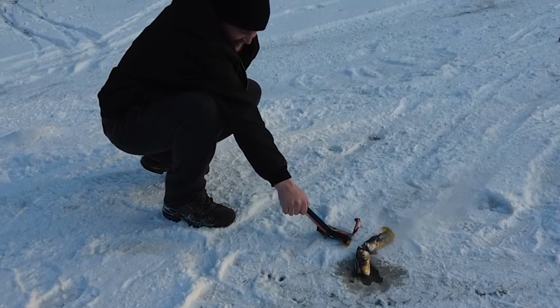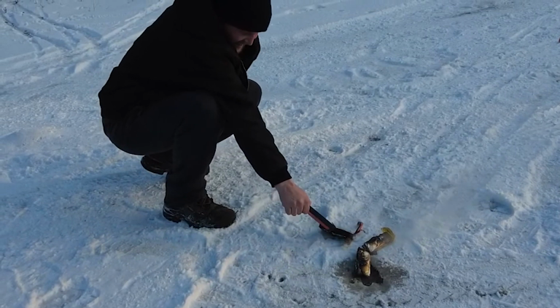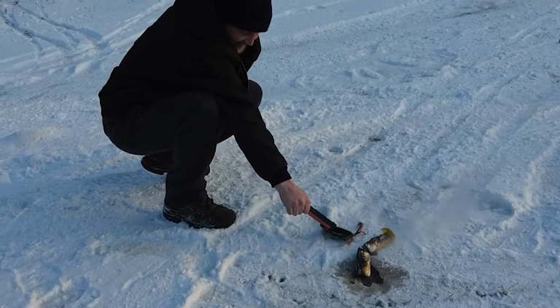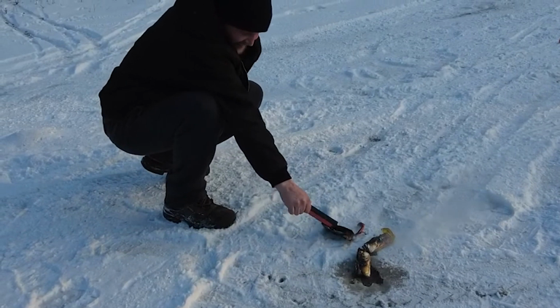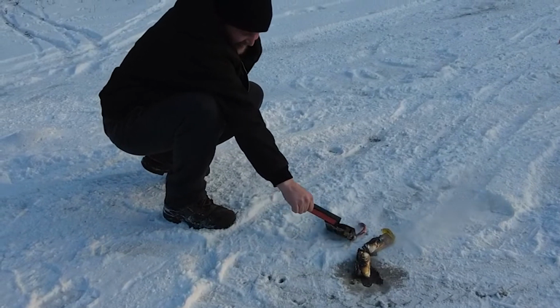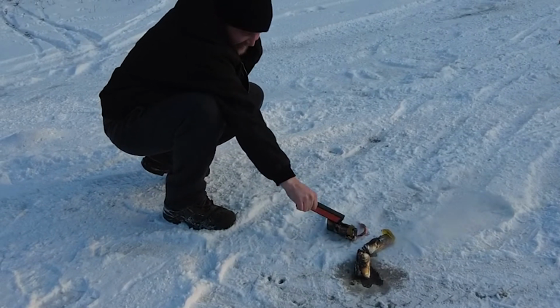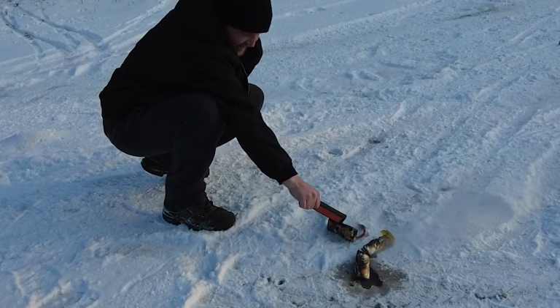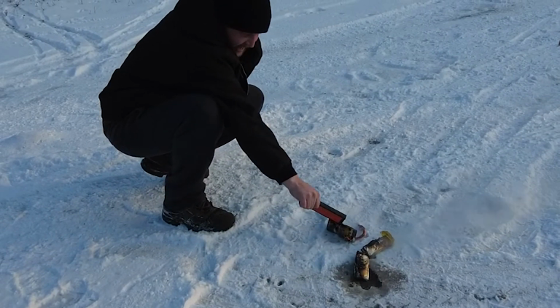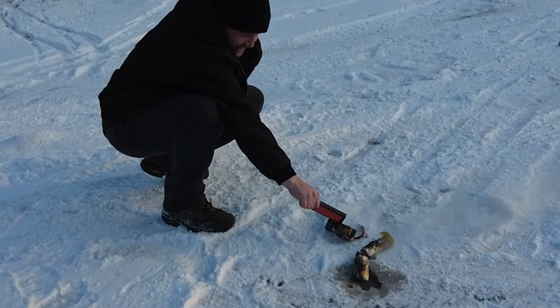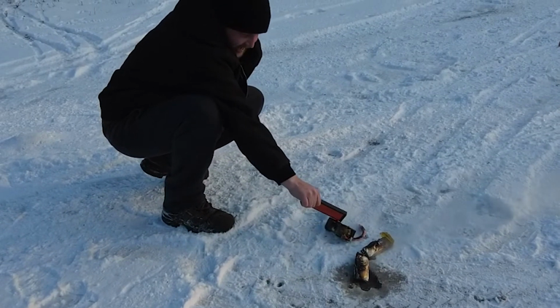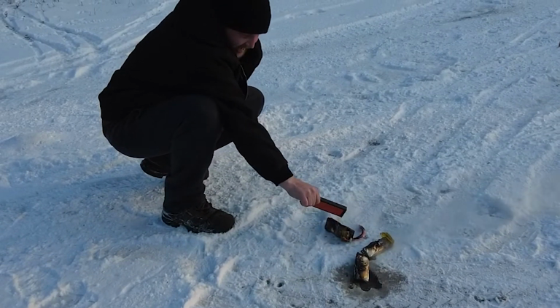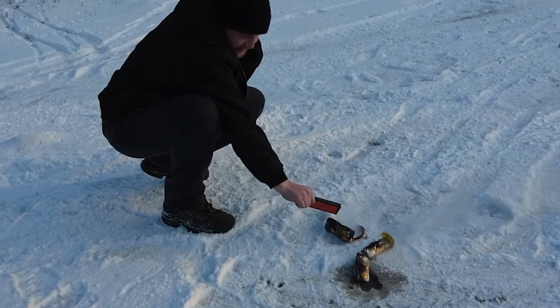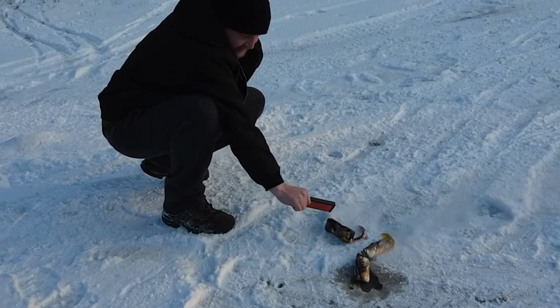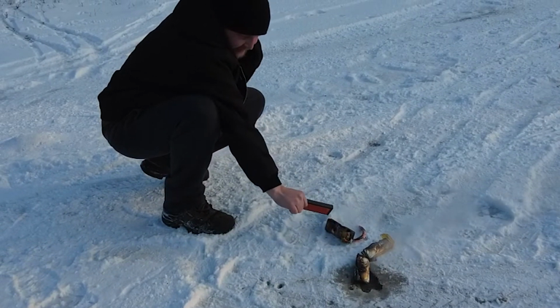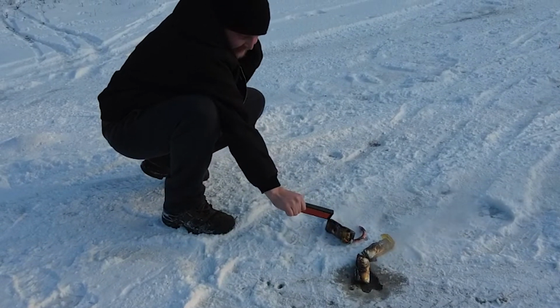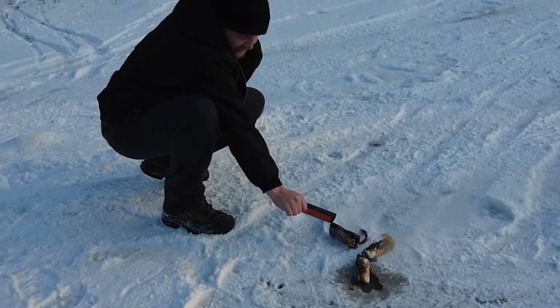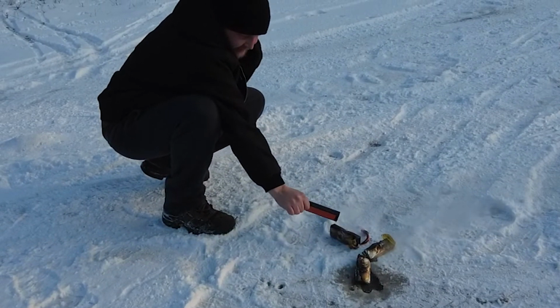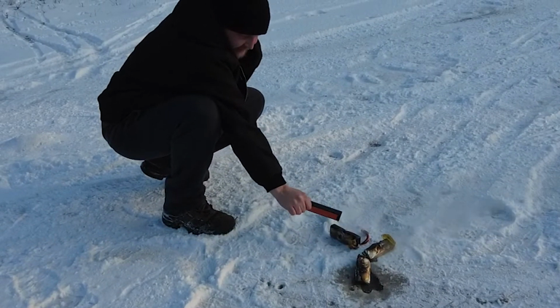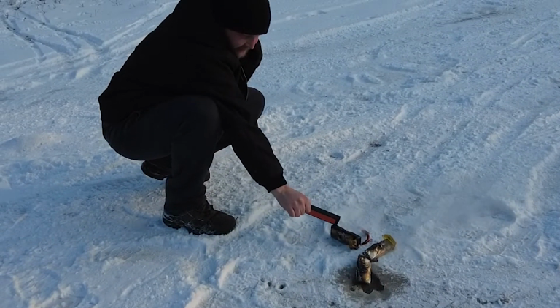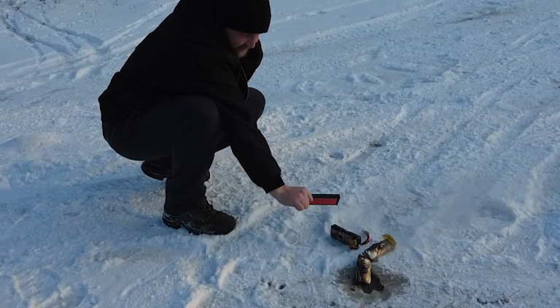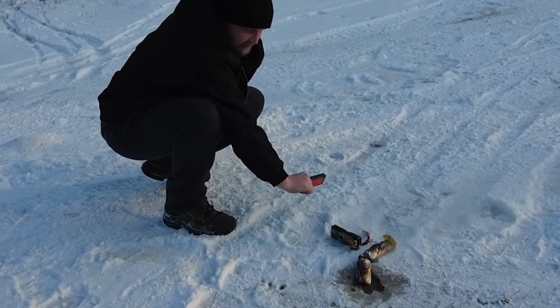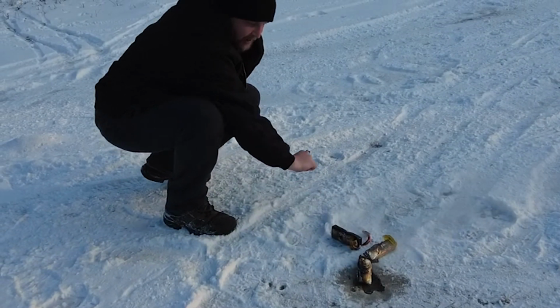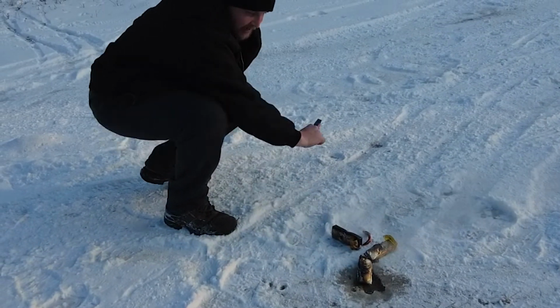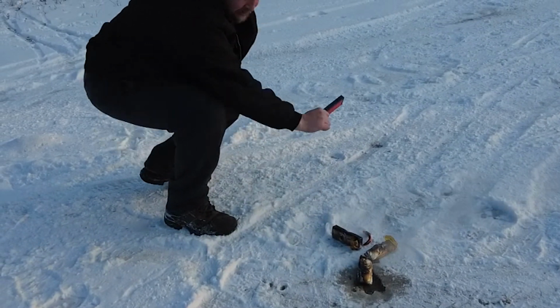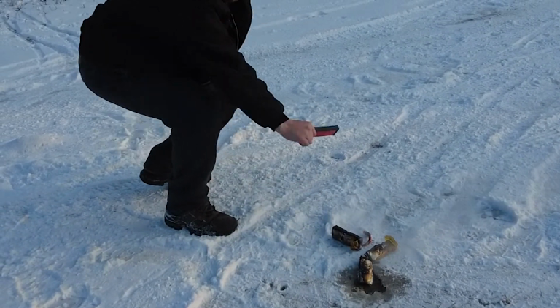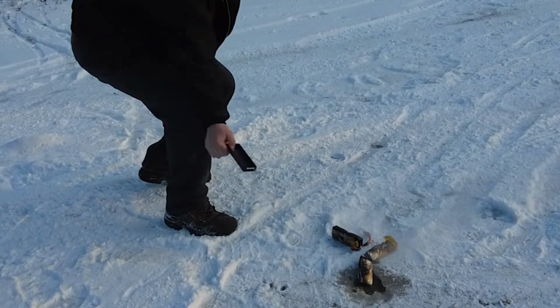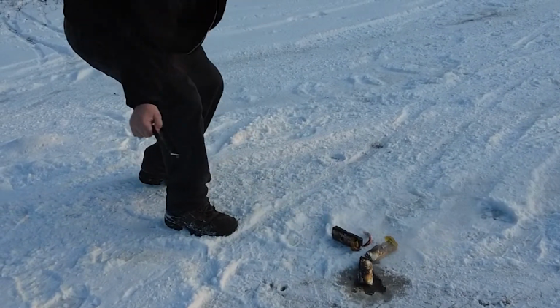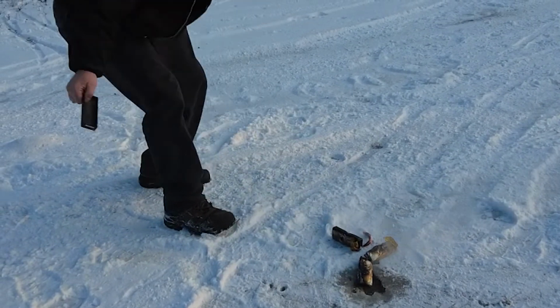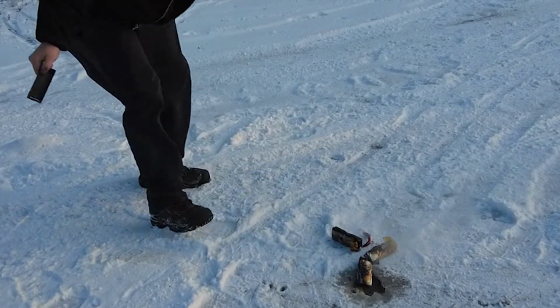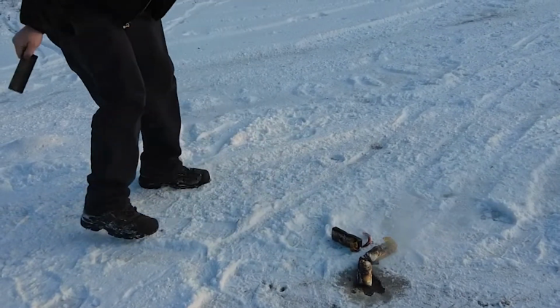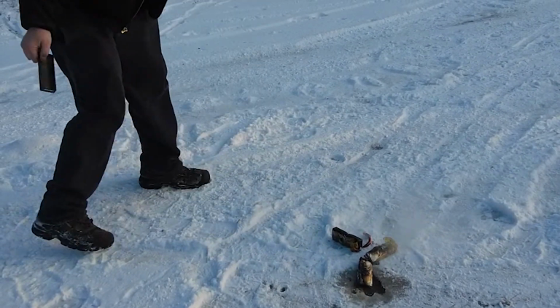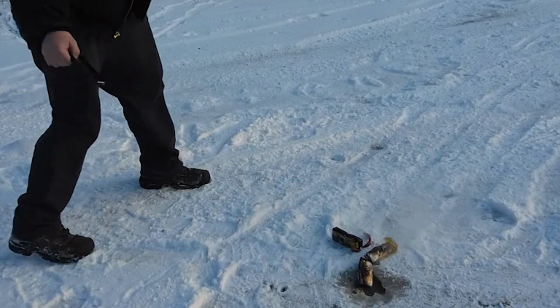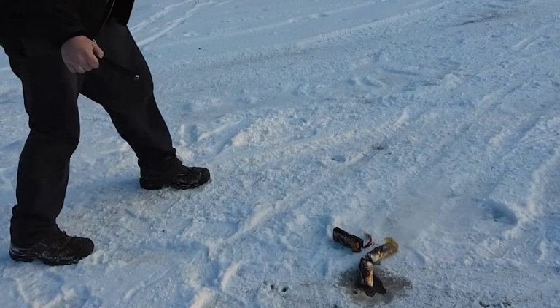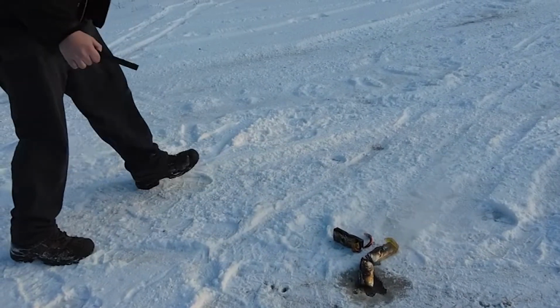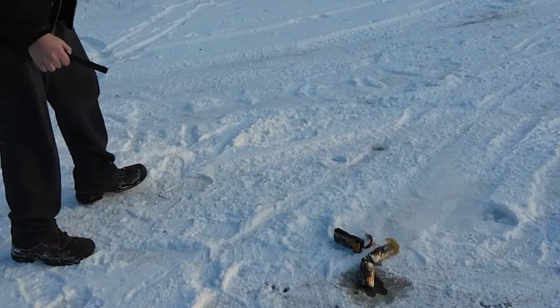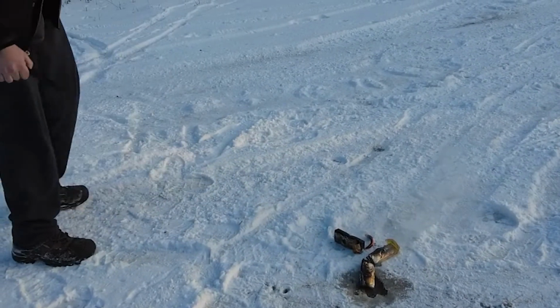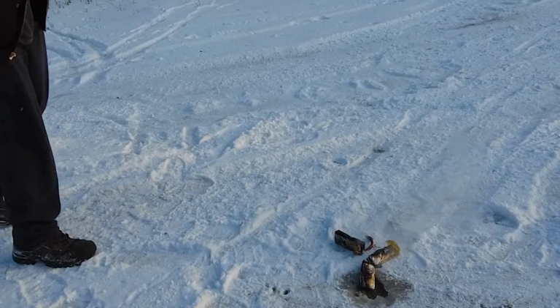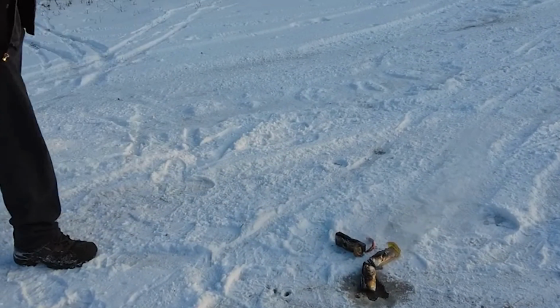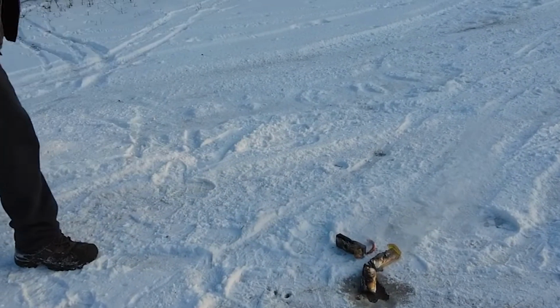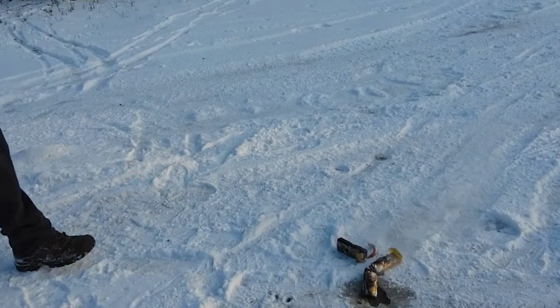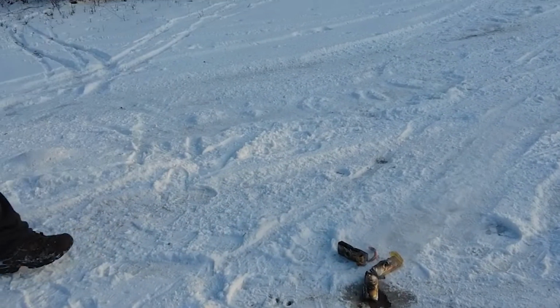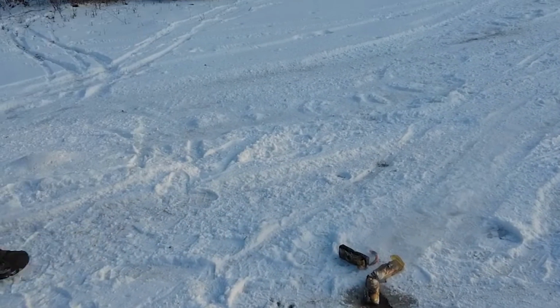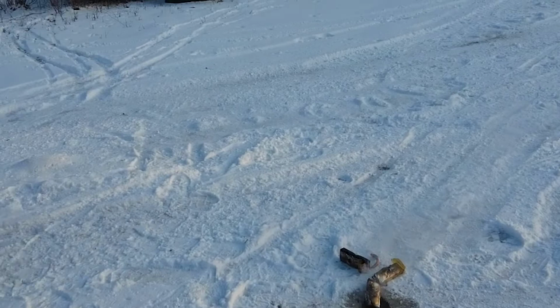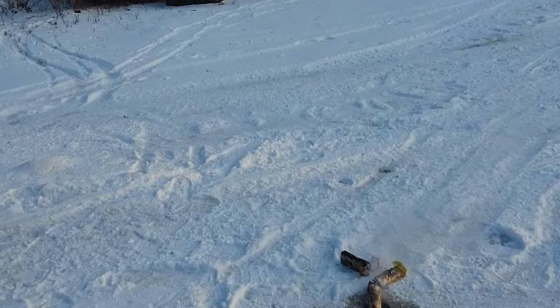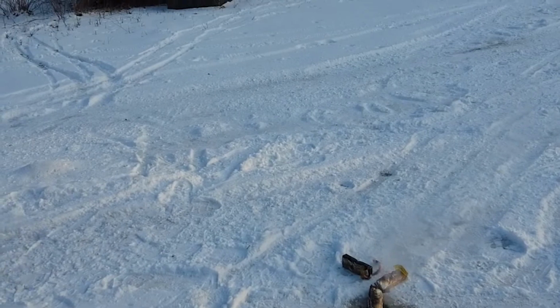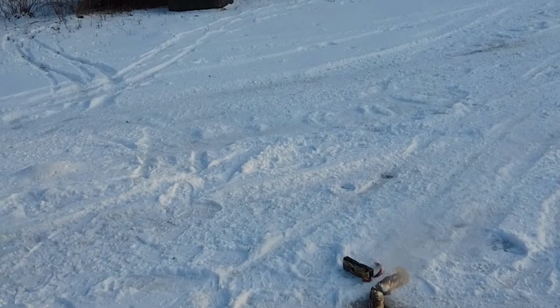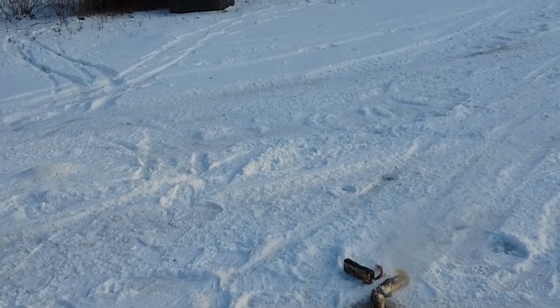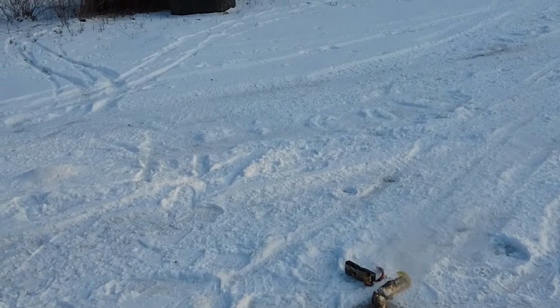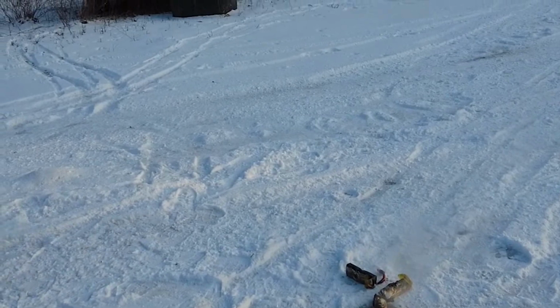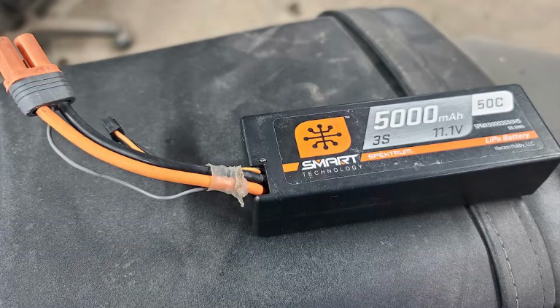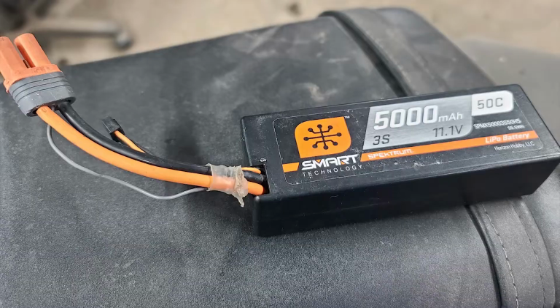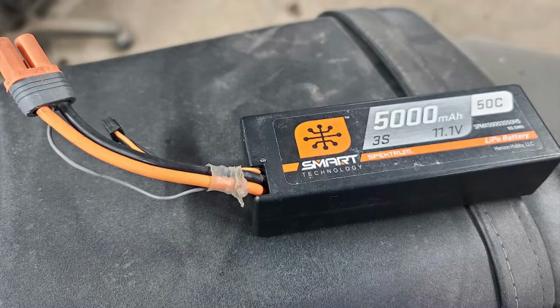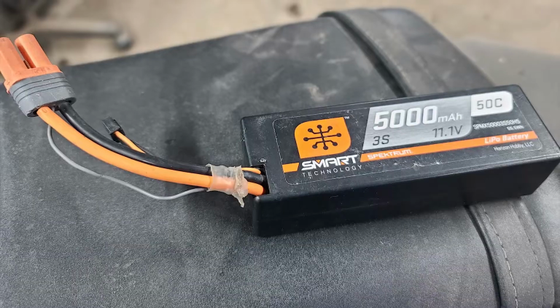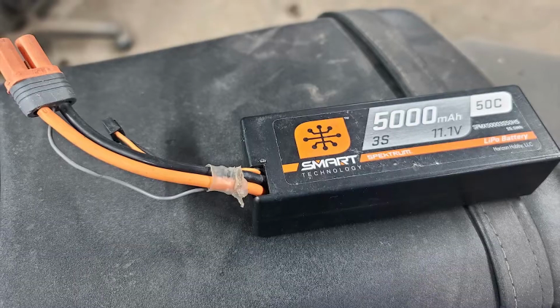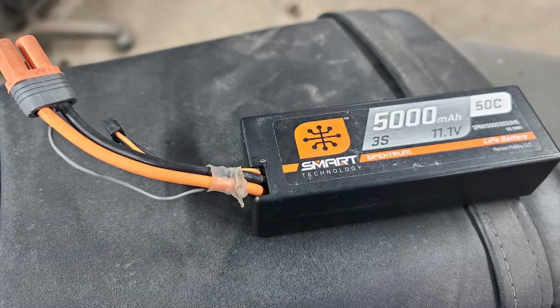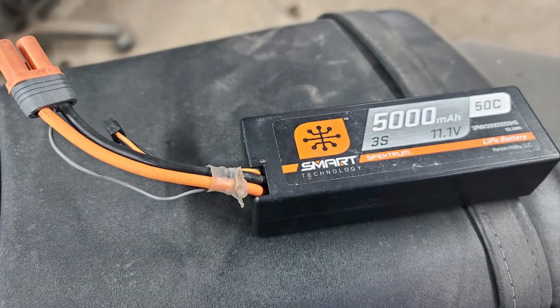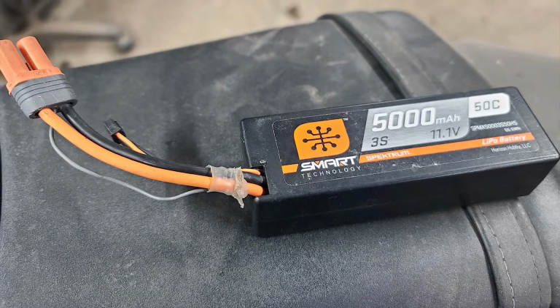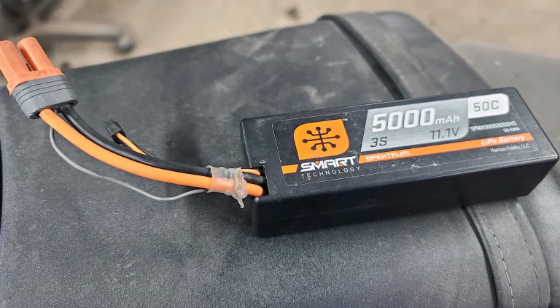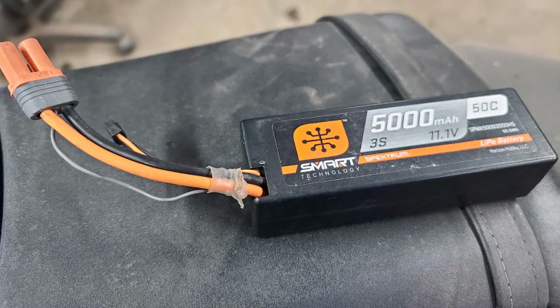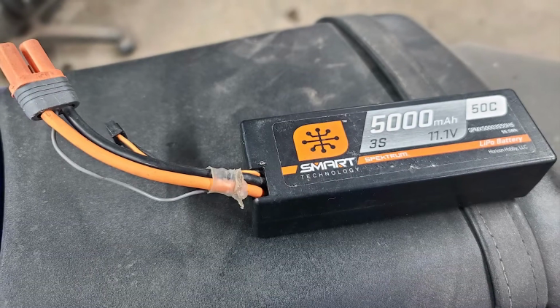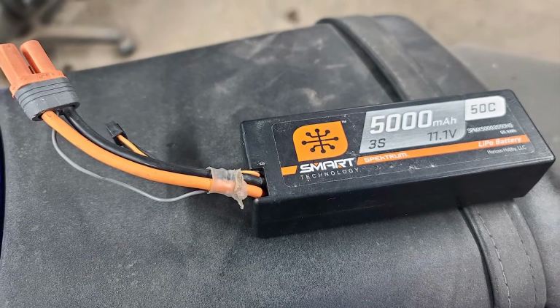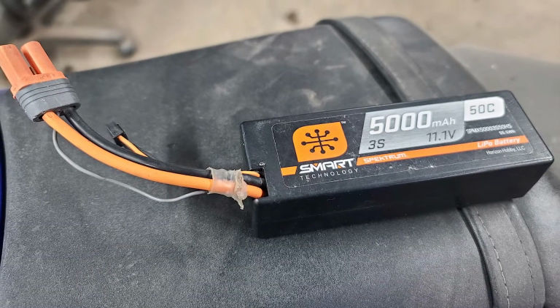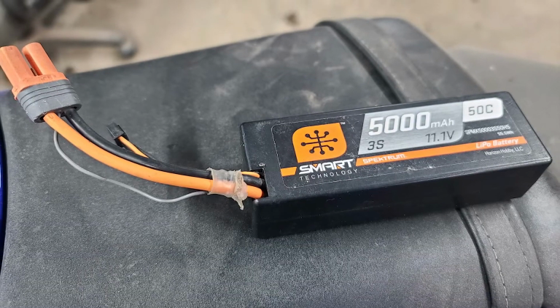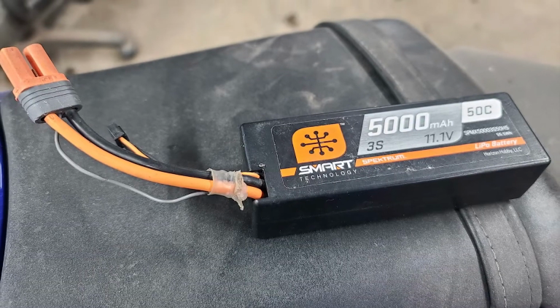That's insane. The amount of juice these things hold.